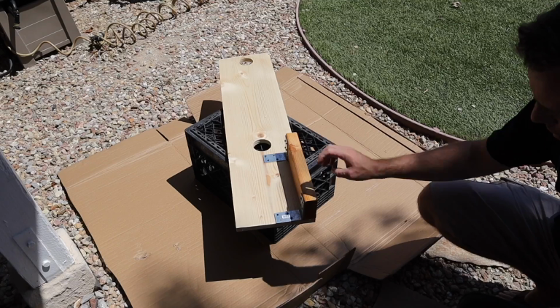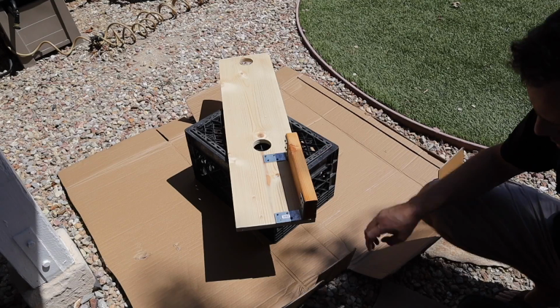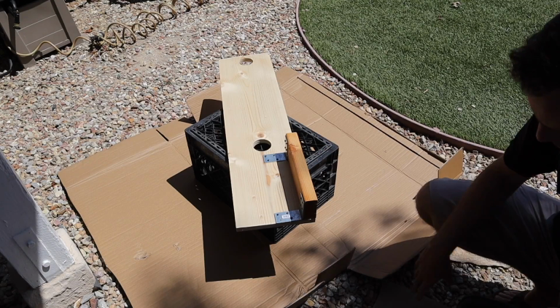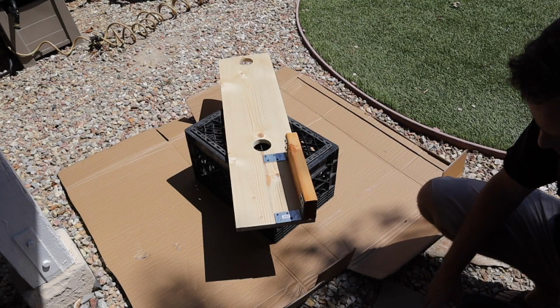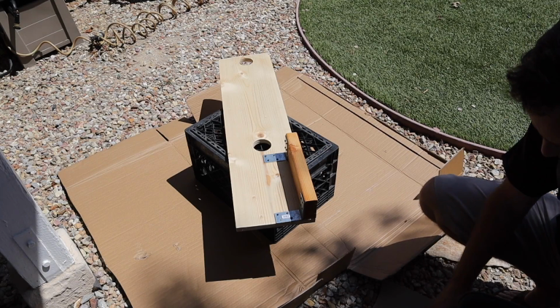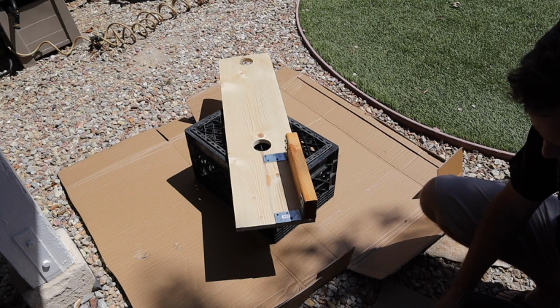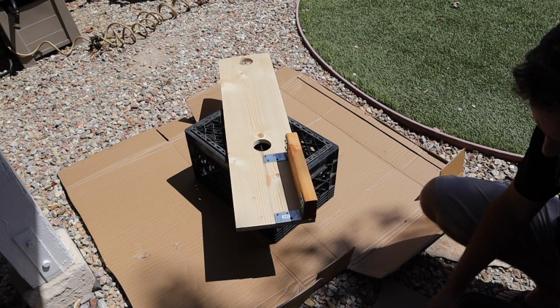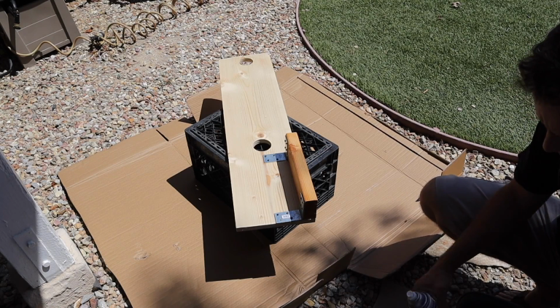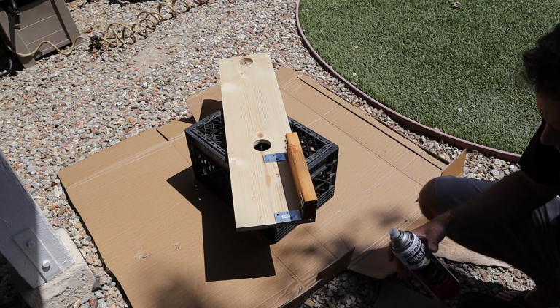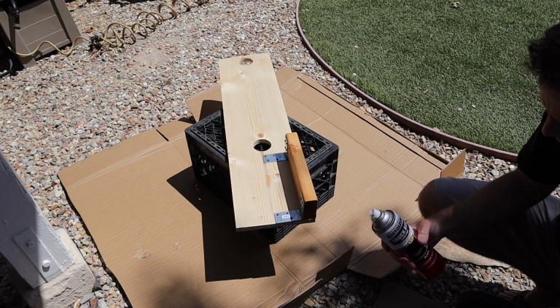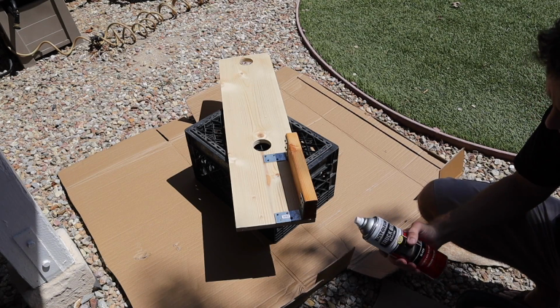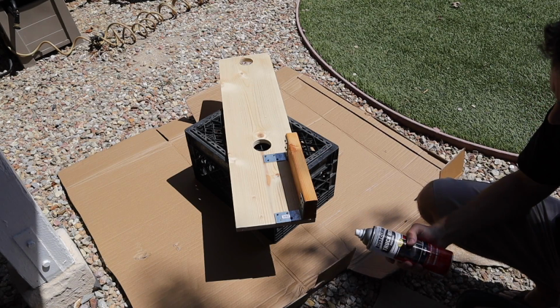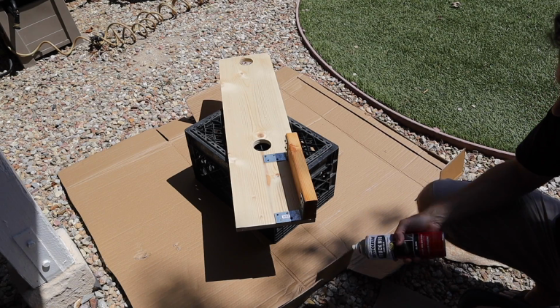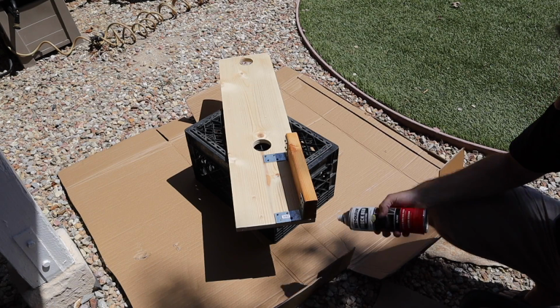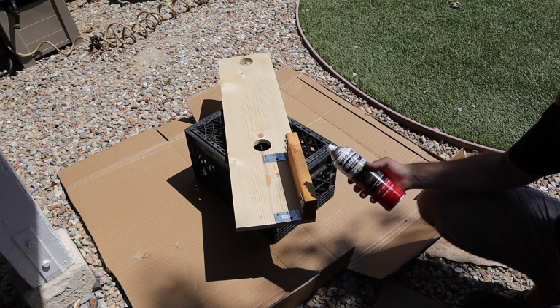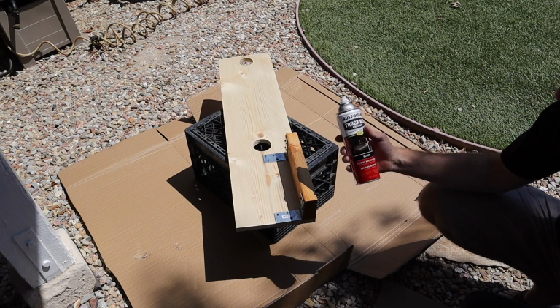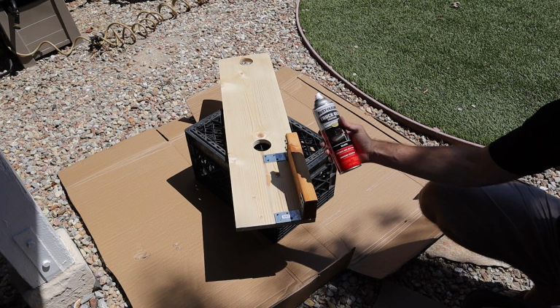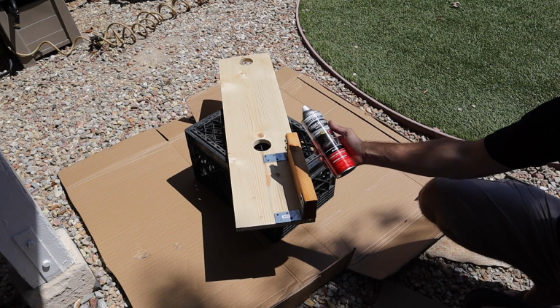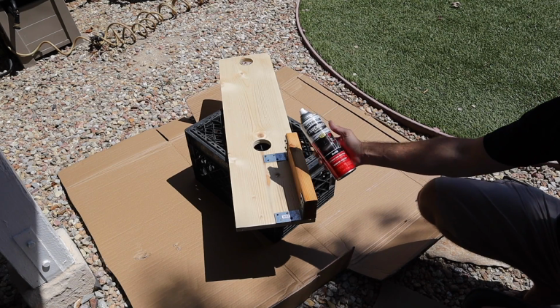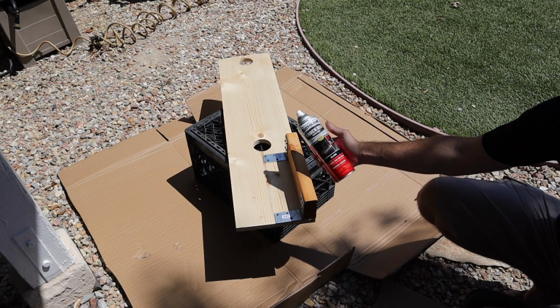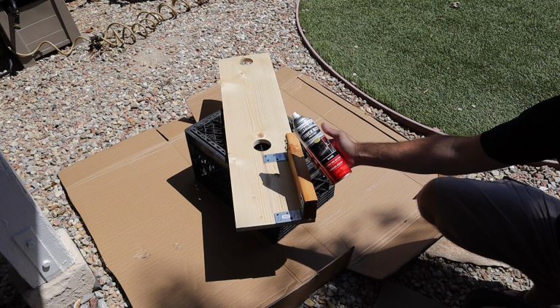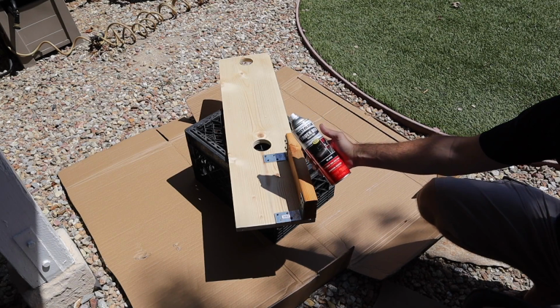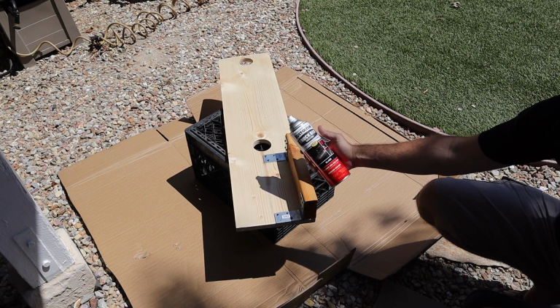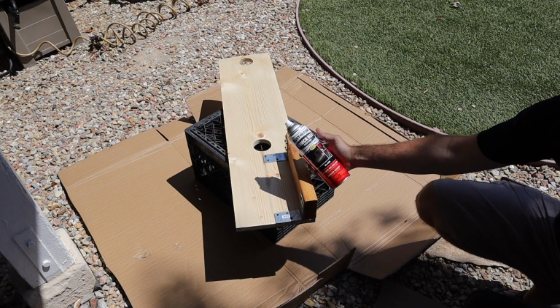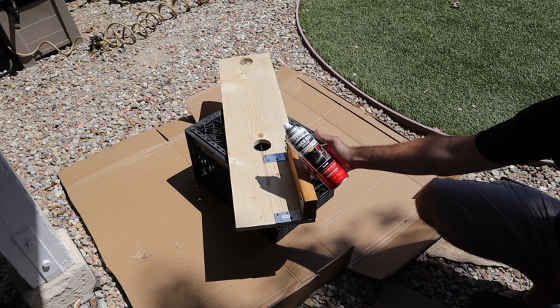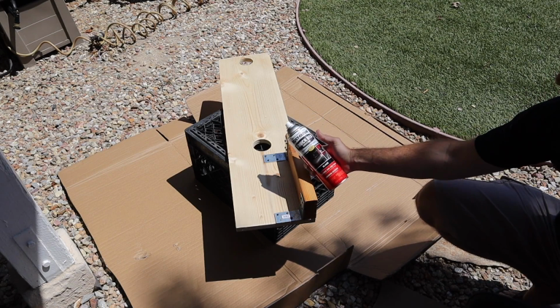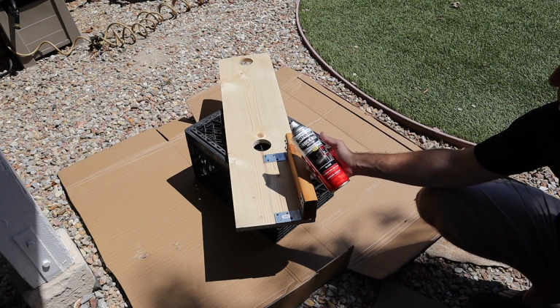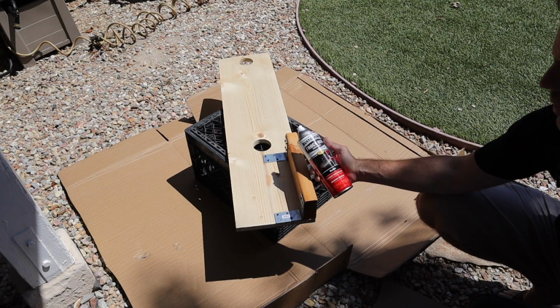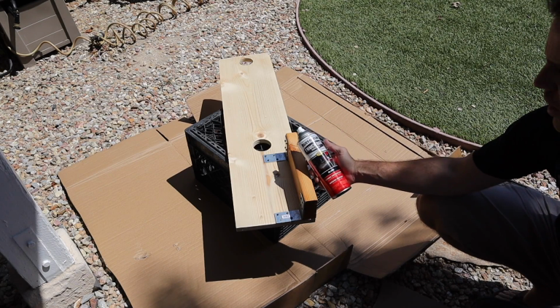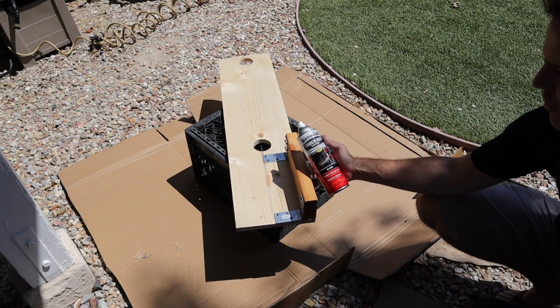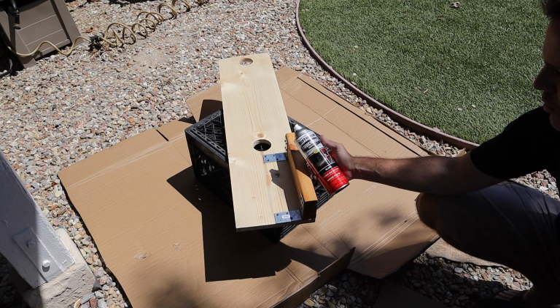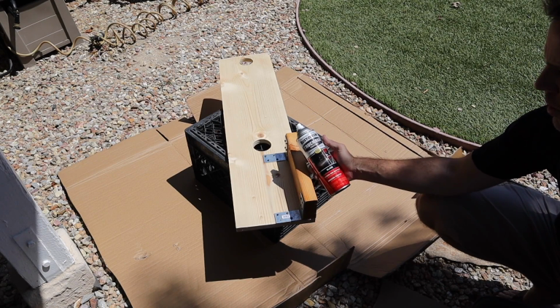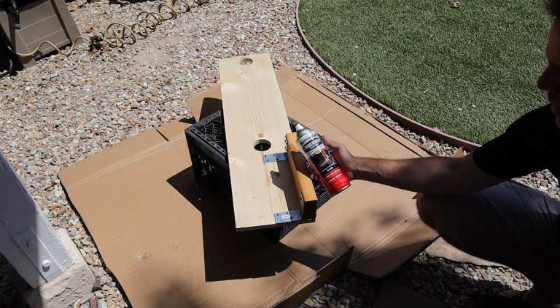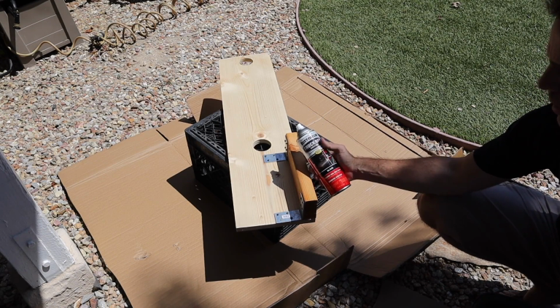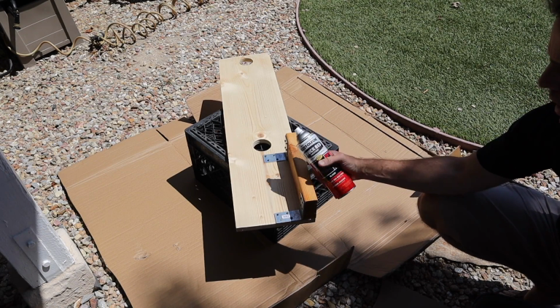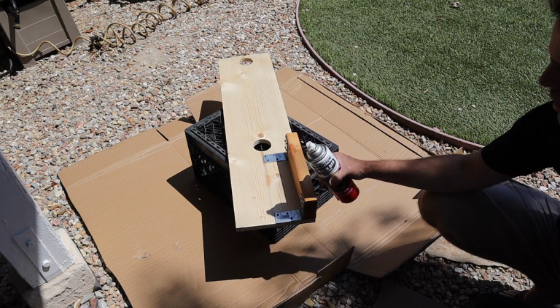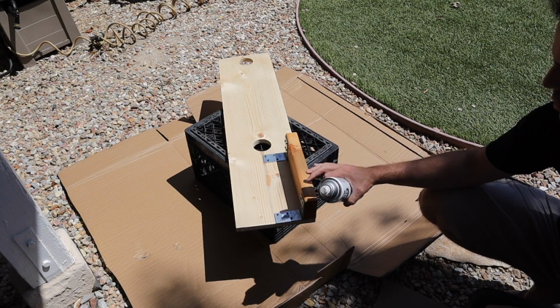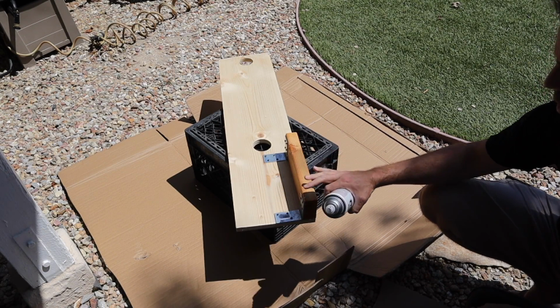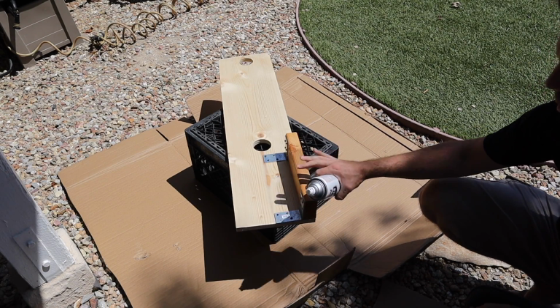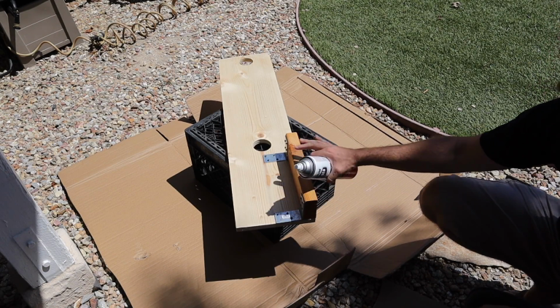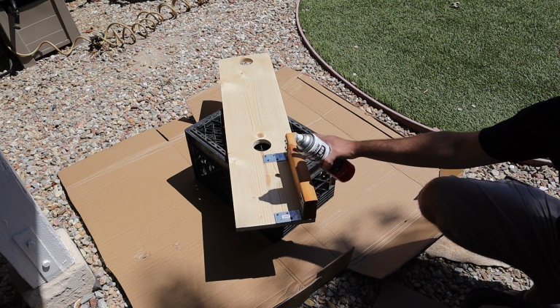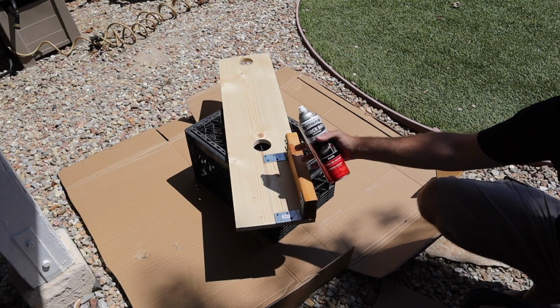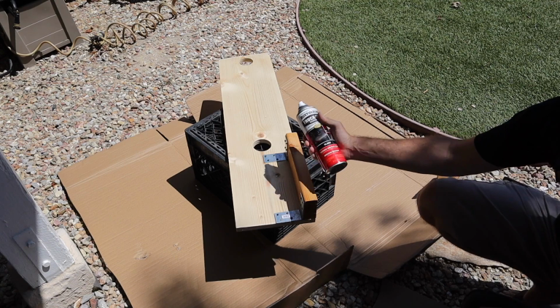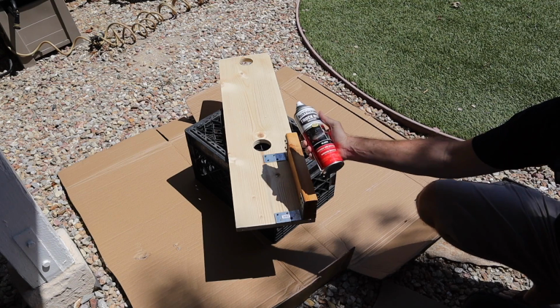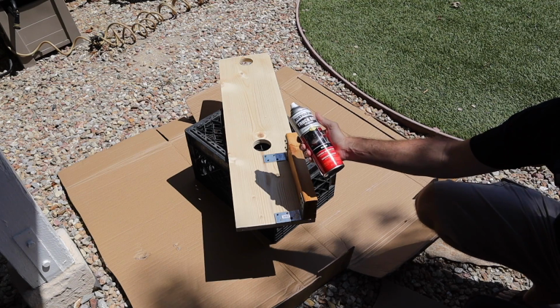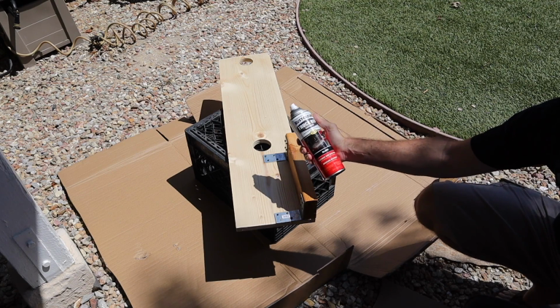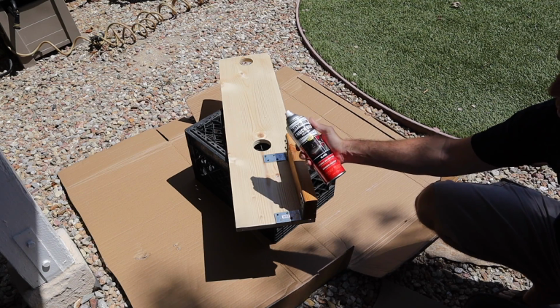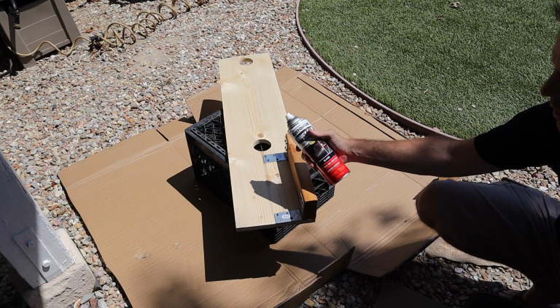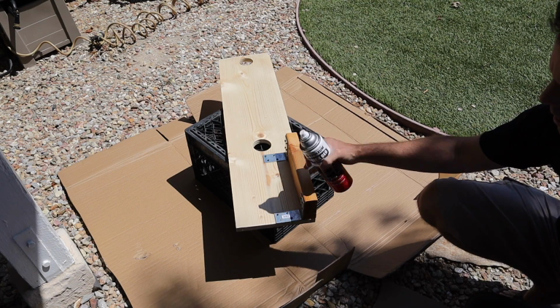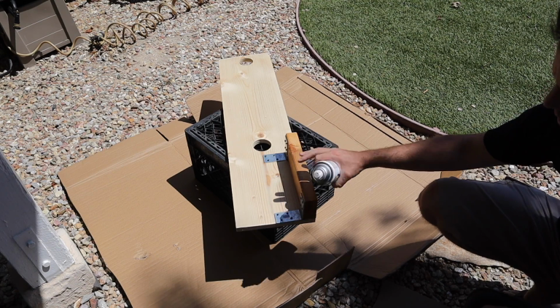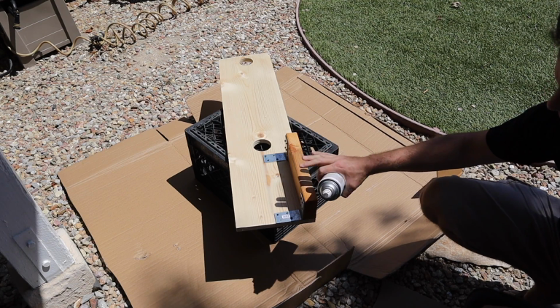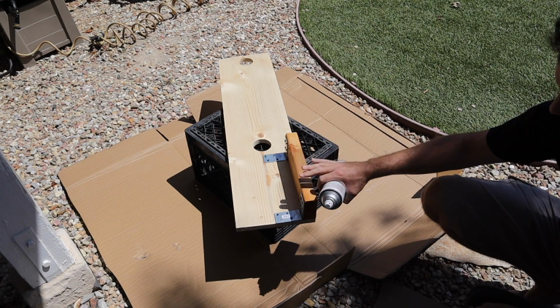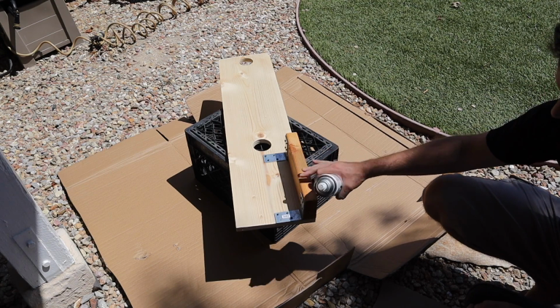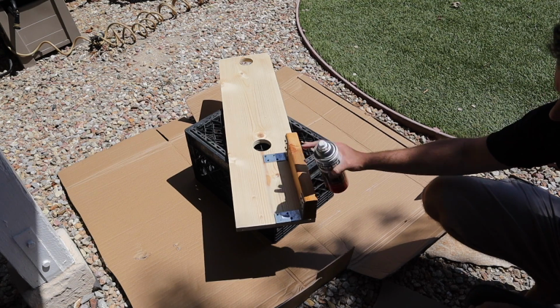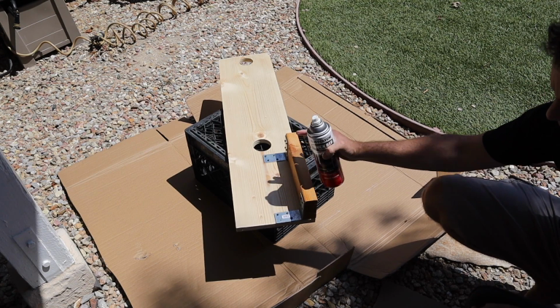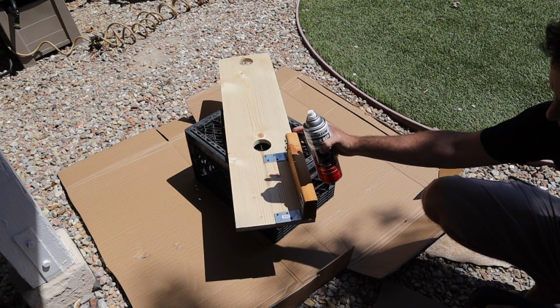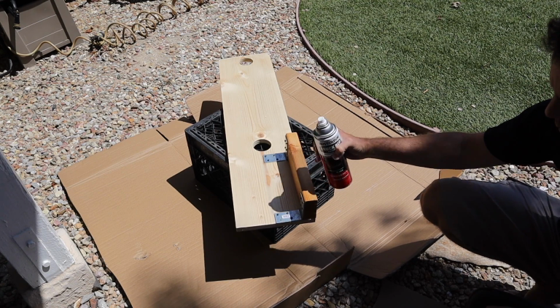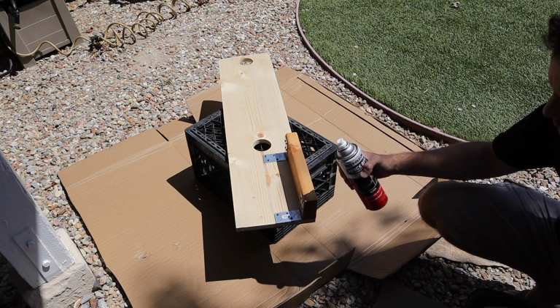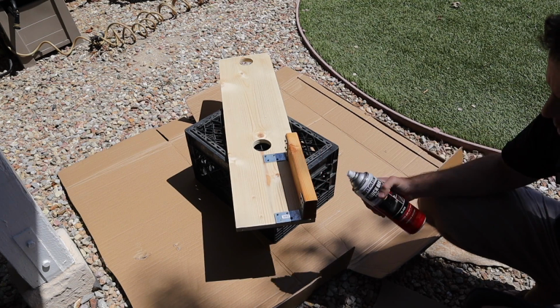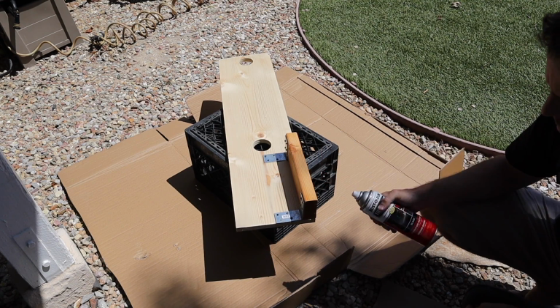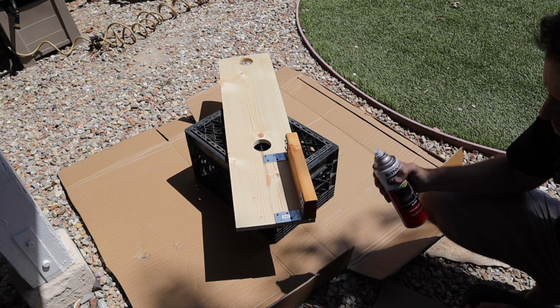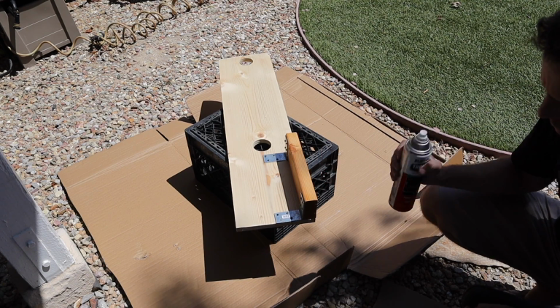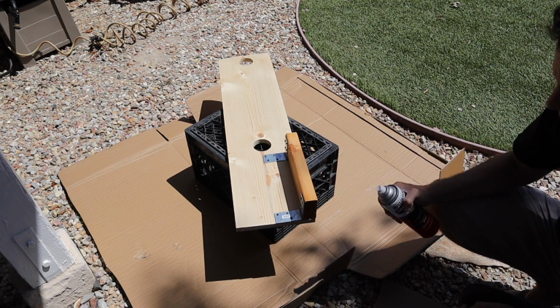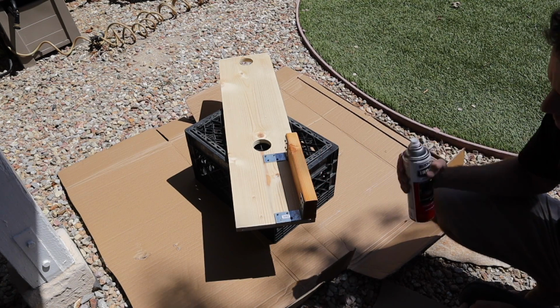With the mount complete, I'm going to spray the whole thing with a healthy coating of truck bed liner to hopefully give it a pretty decent waterproofing.